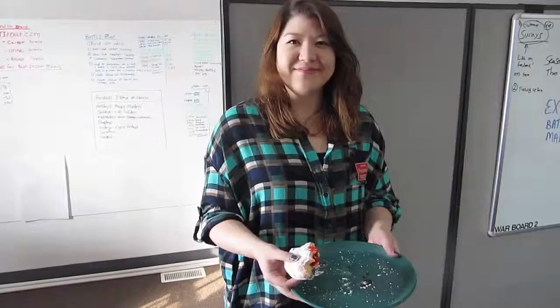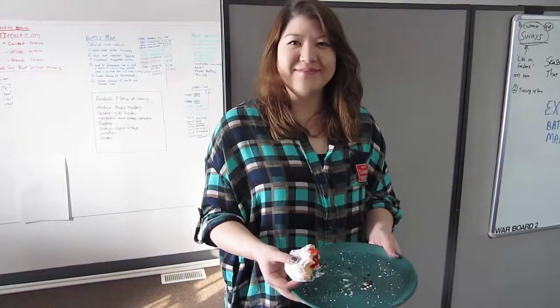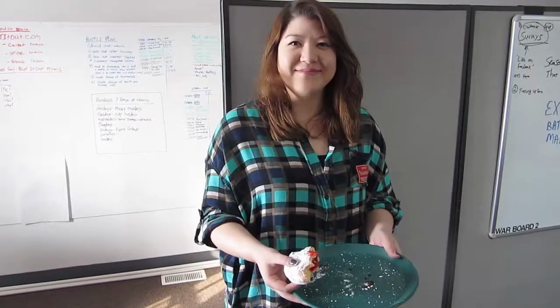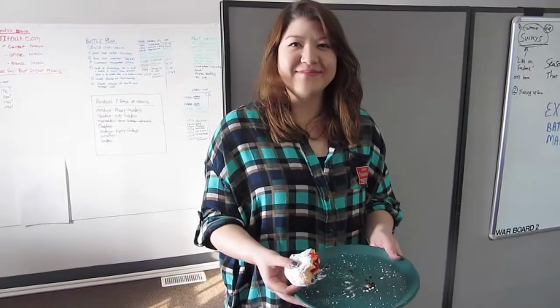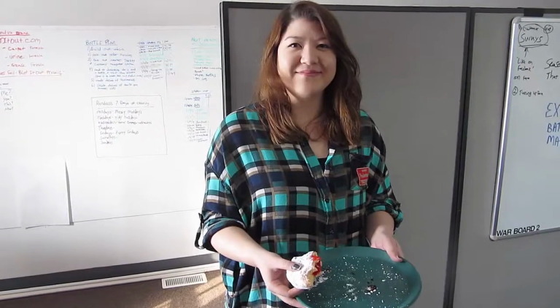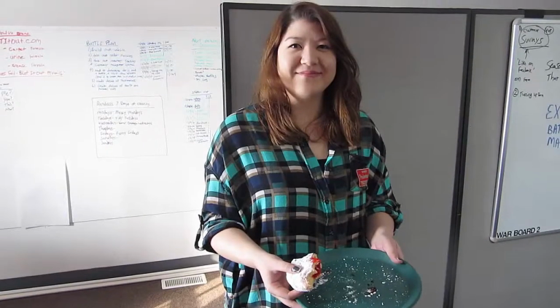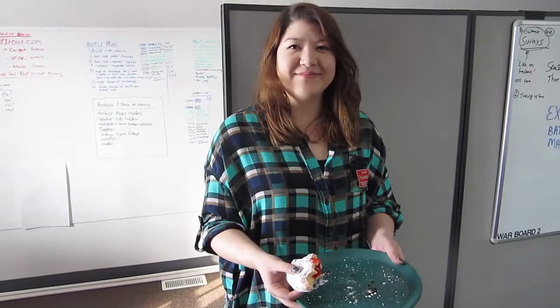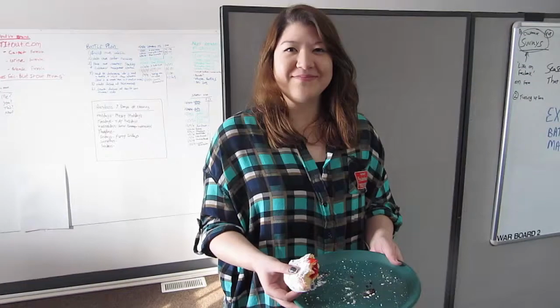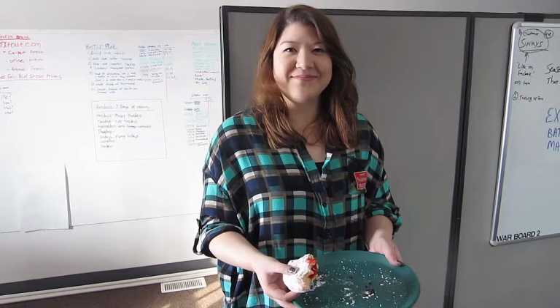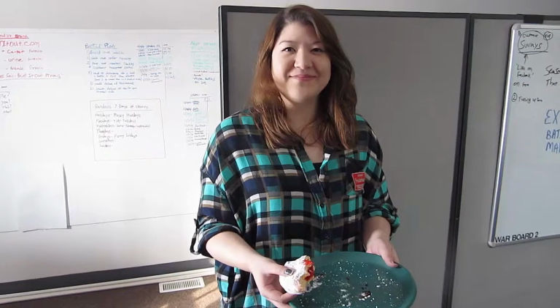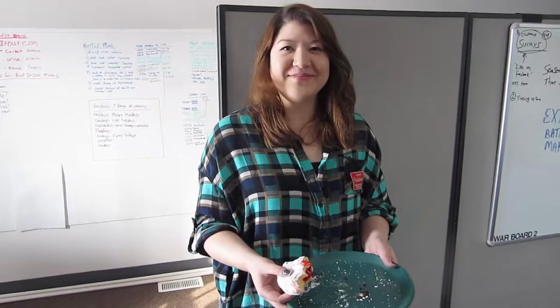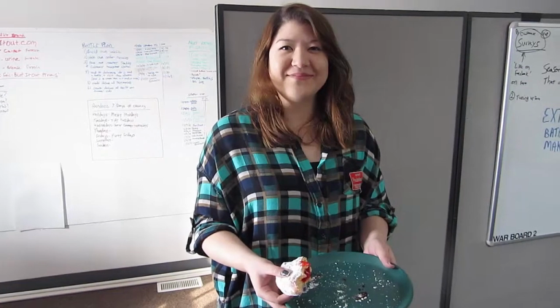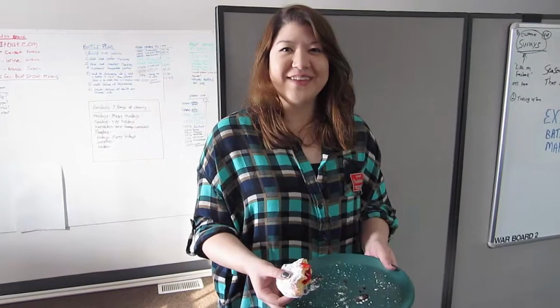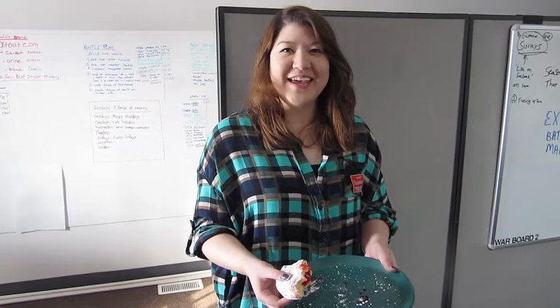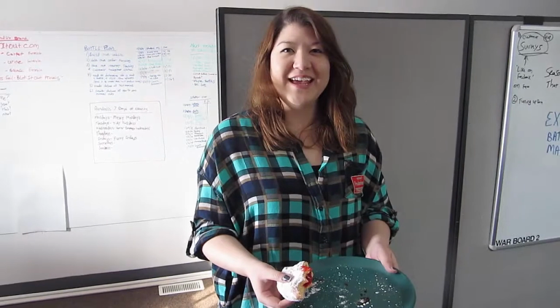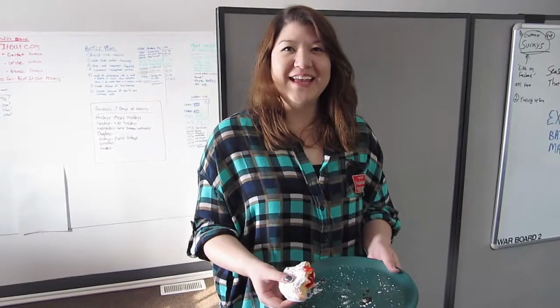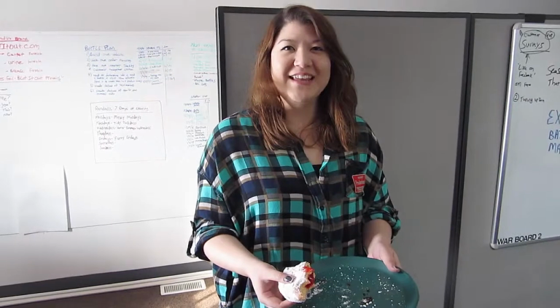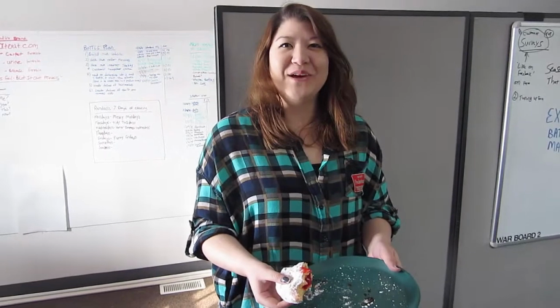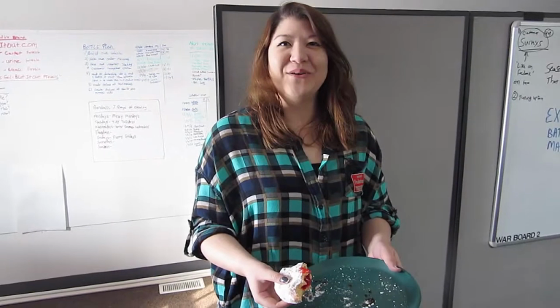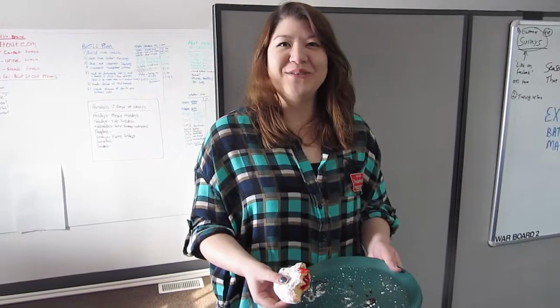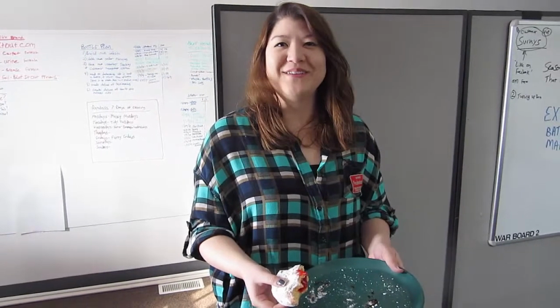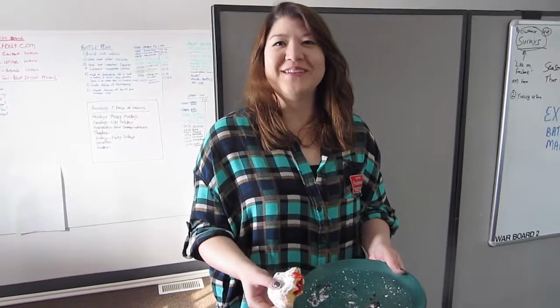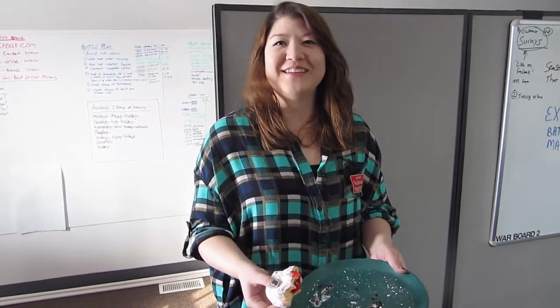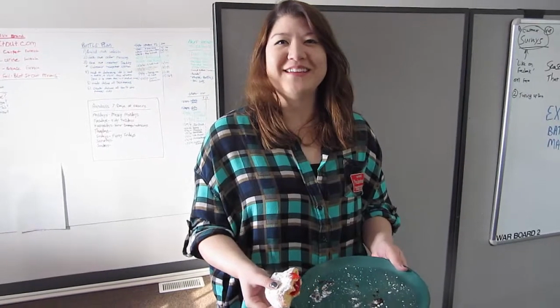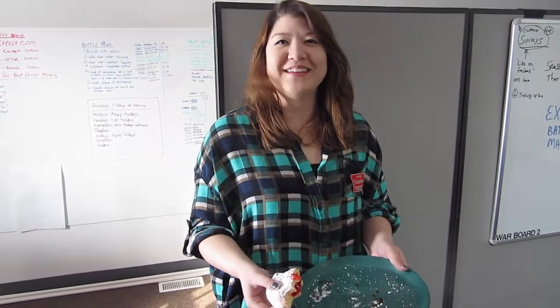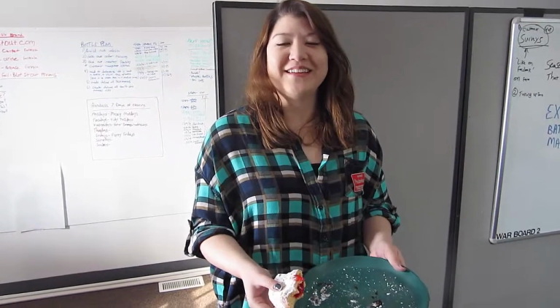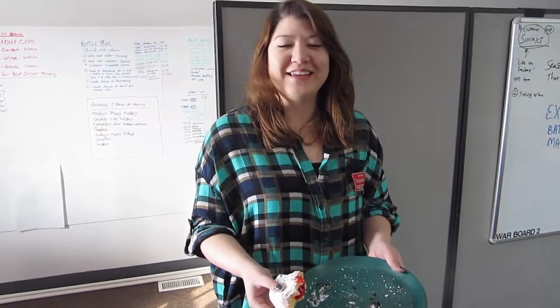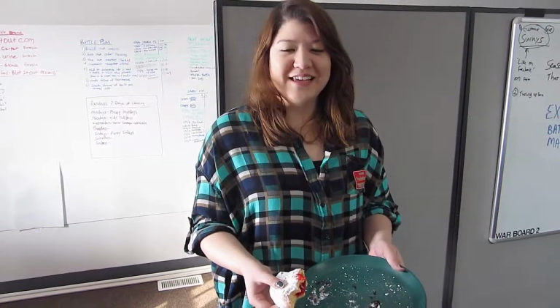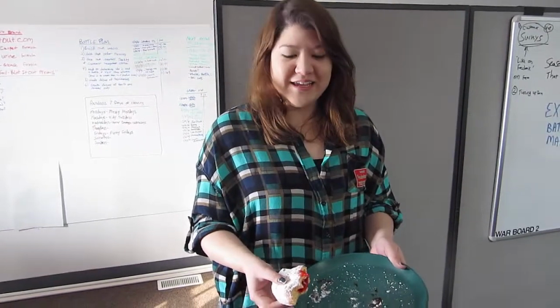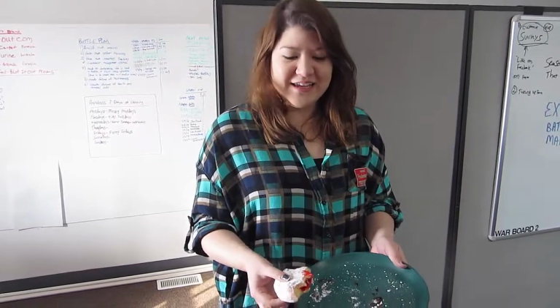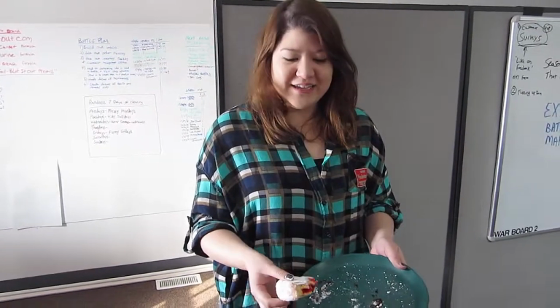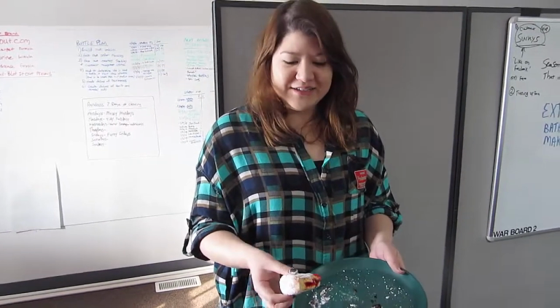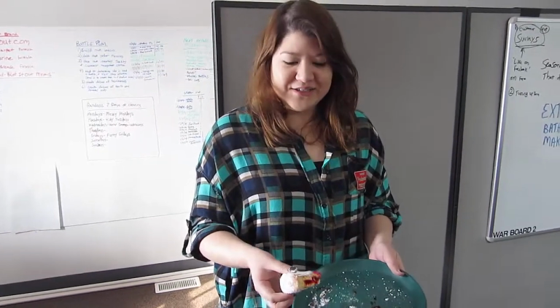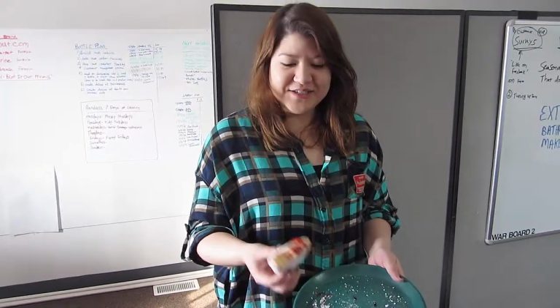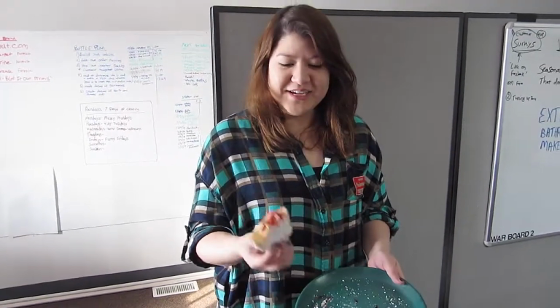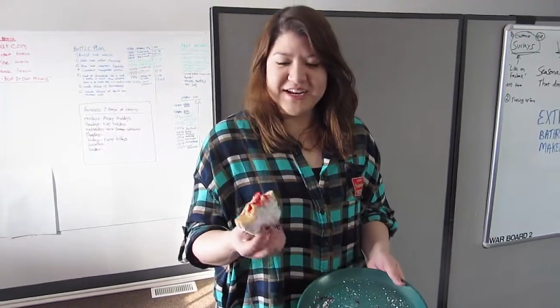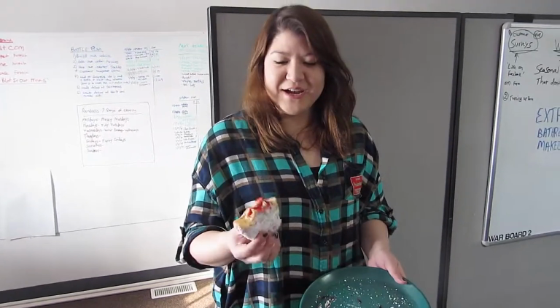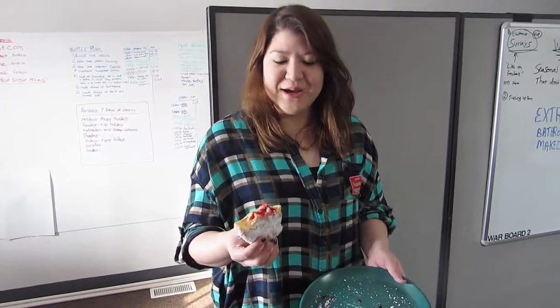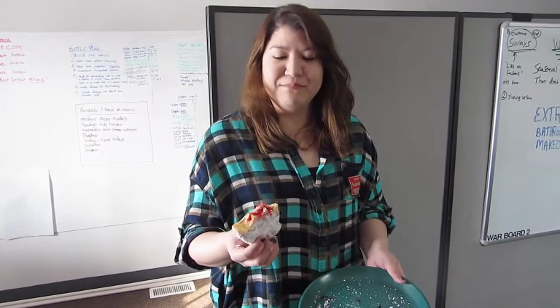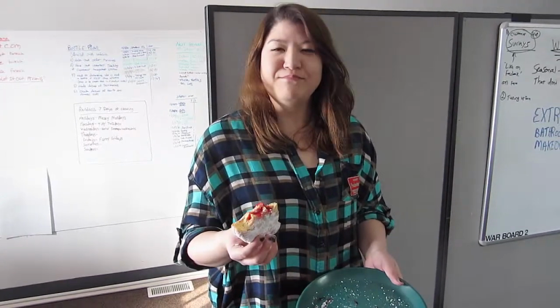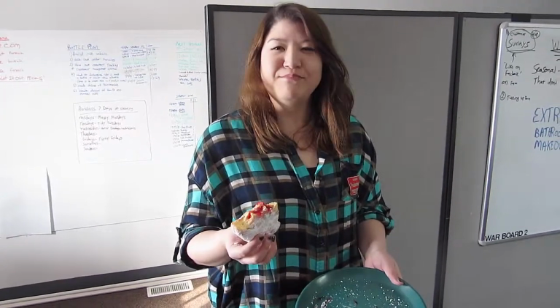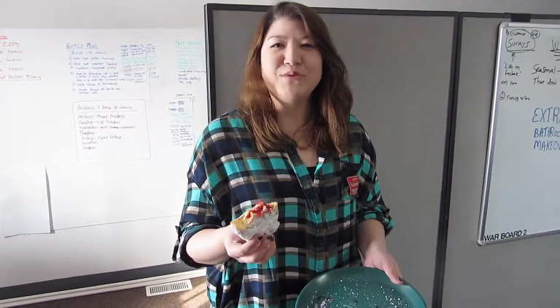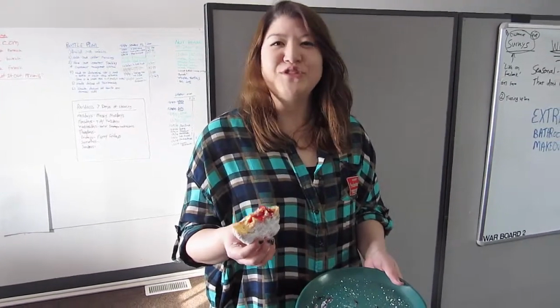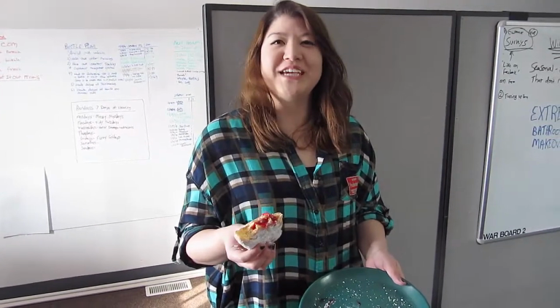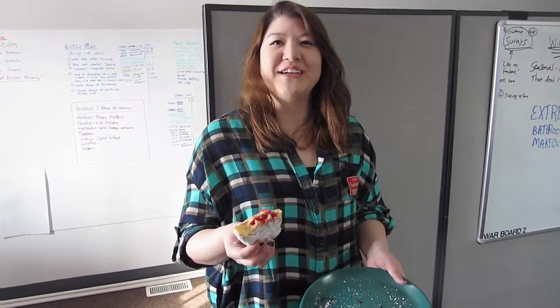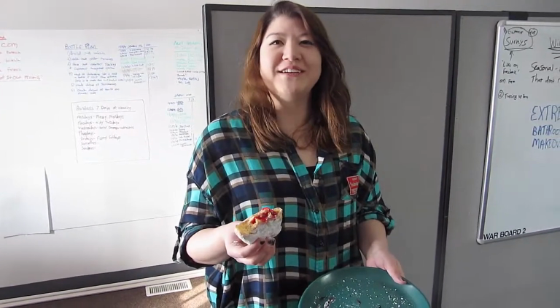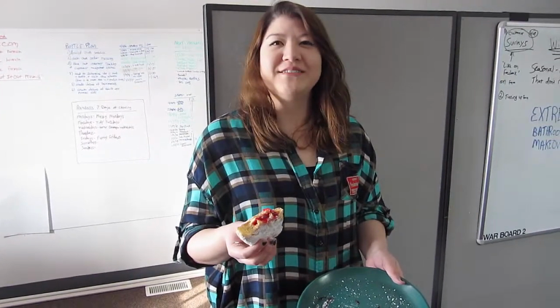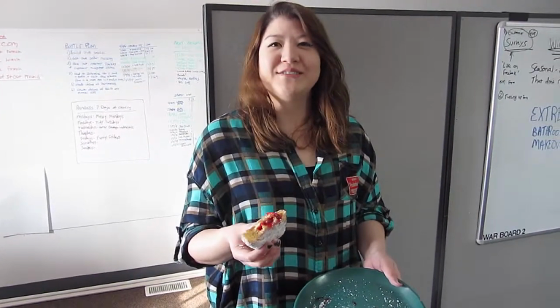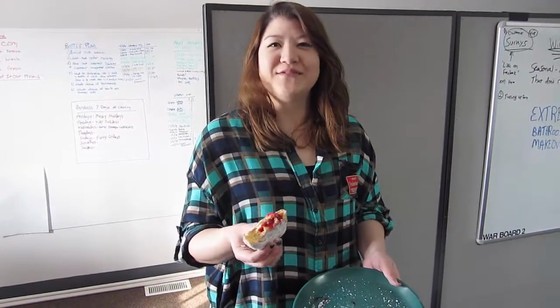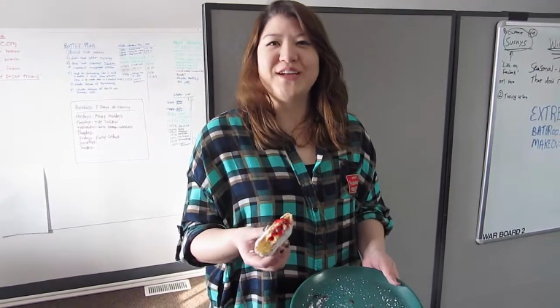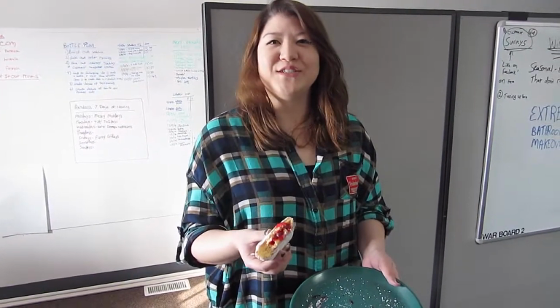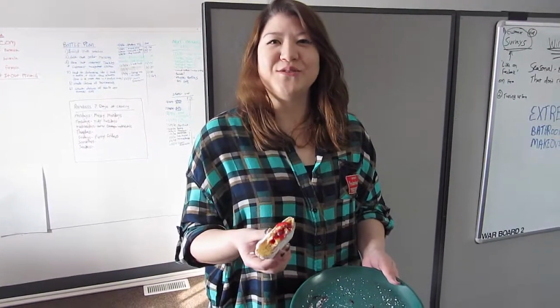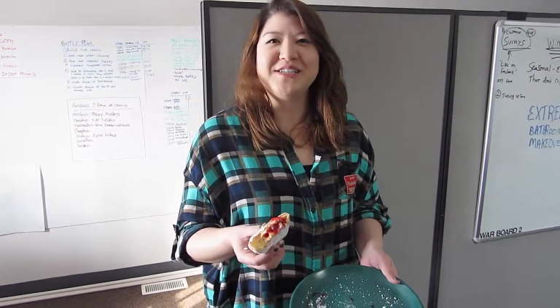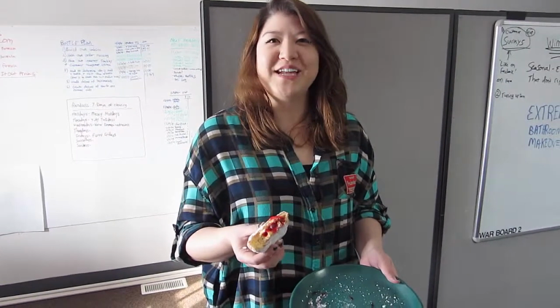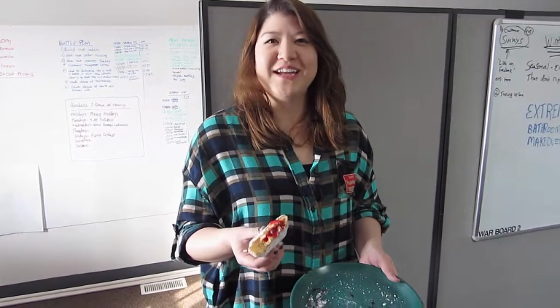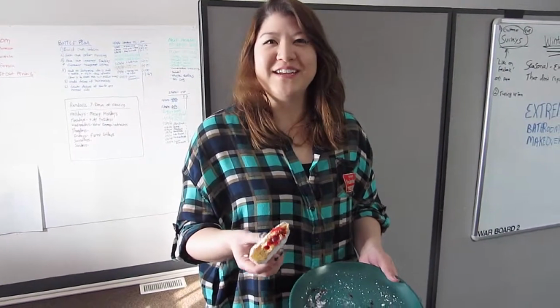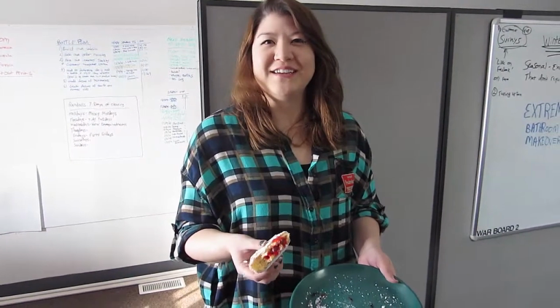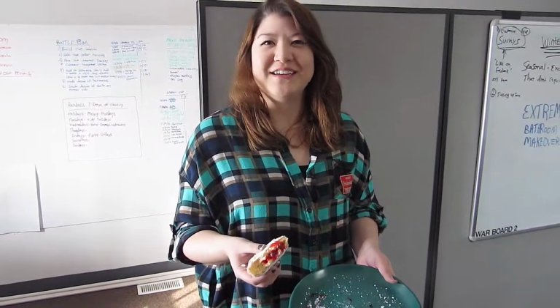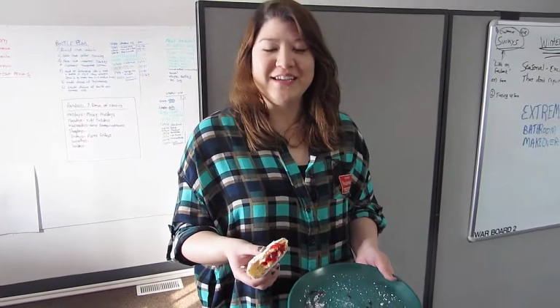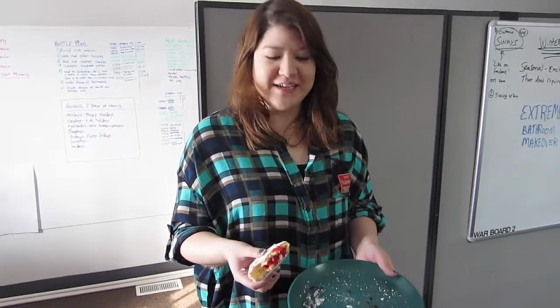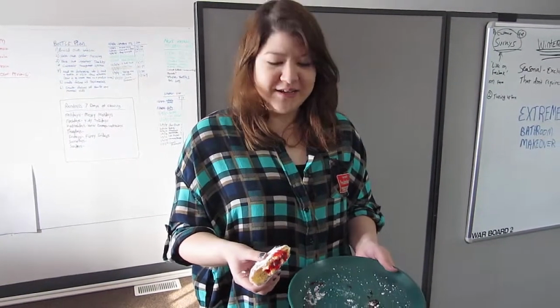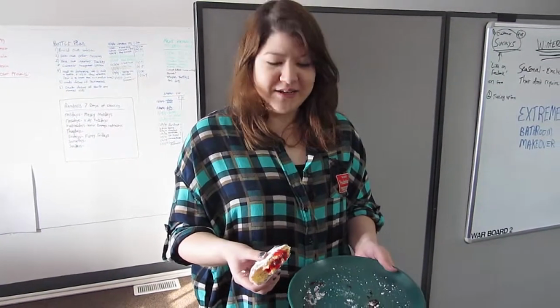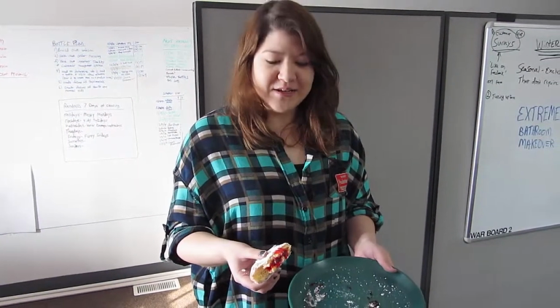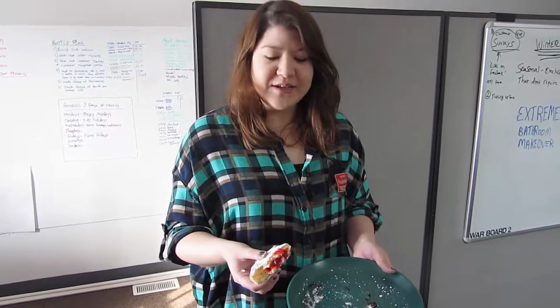Oh hey, Jack. Hello. What you up to today? Just eating a poonchki. Poonchki. Today's fat Tuesday.